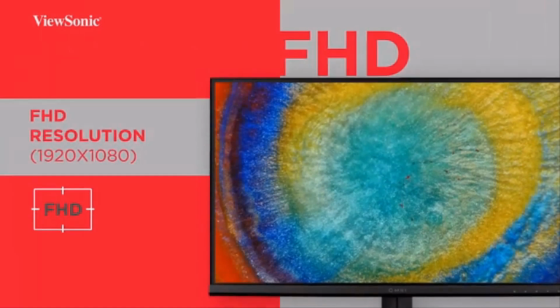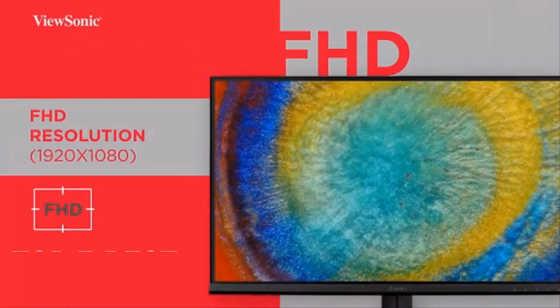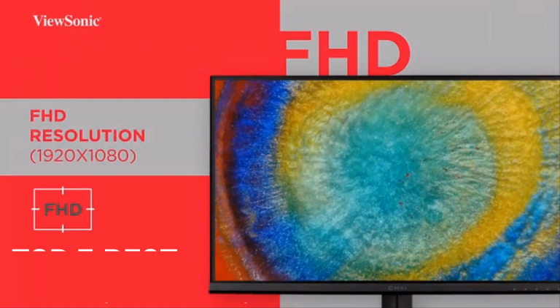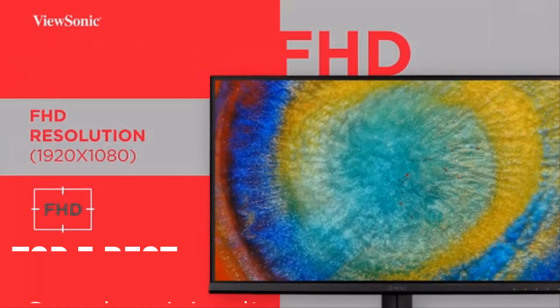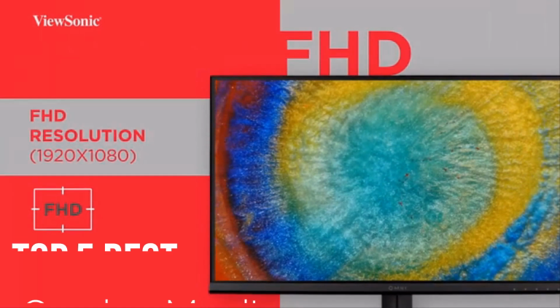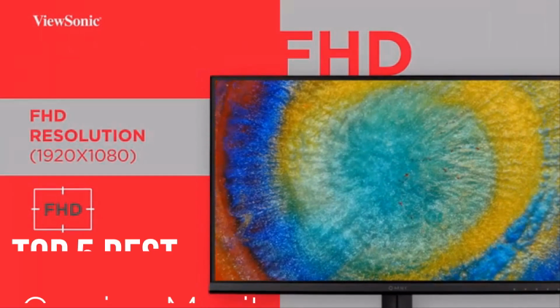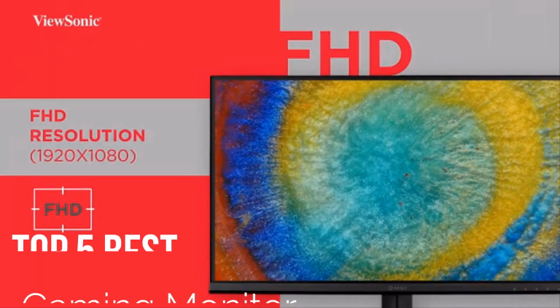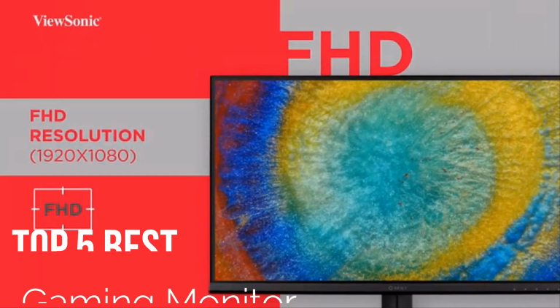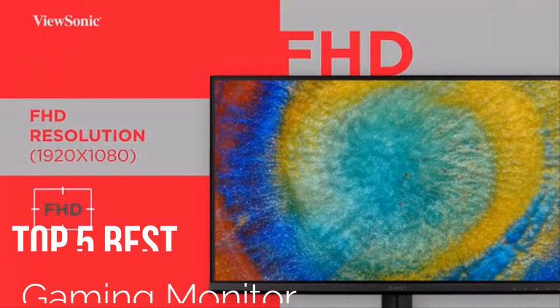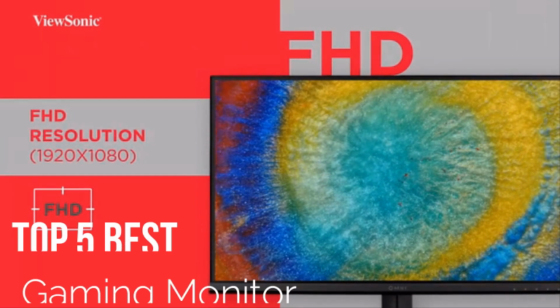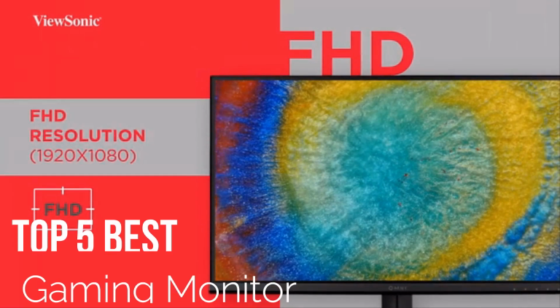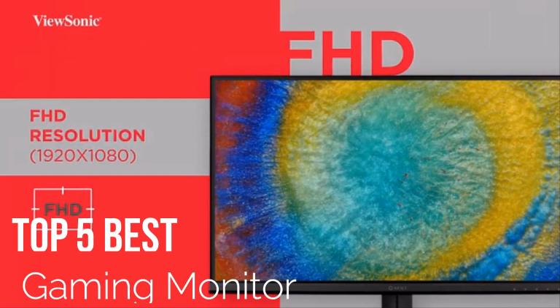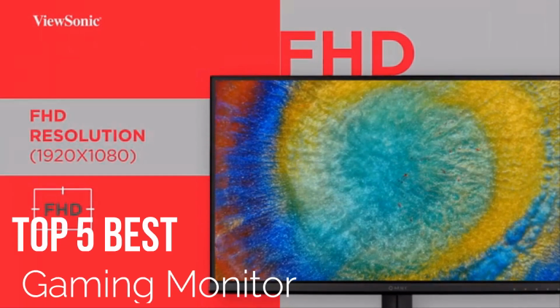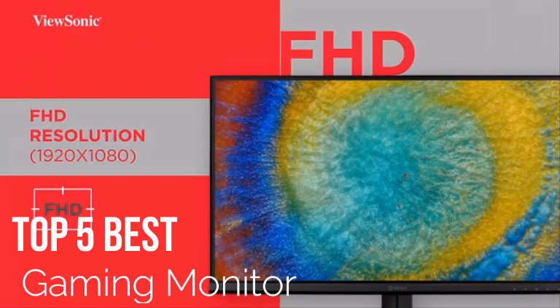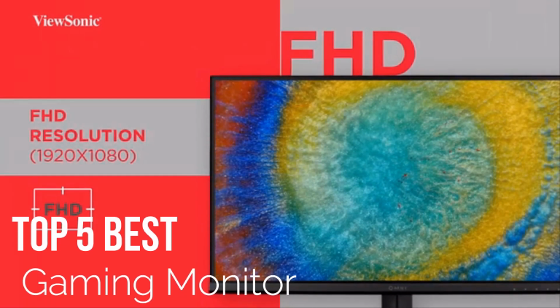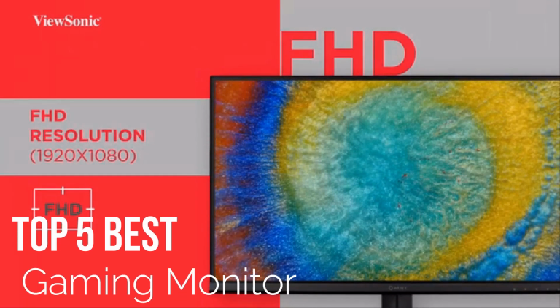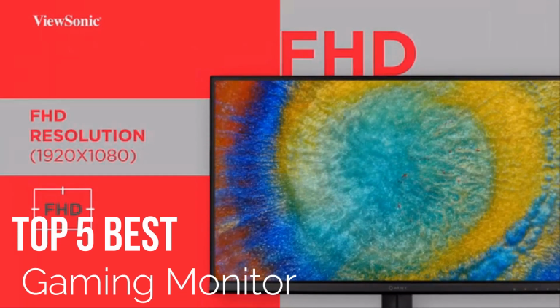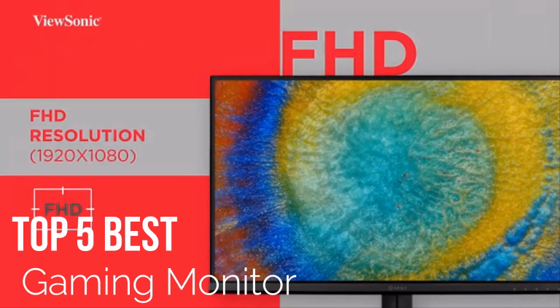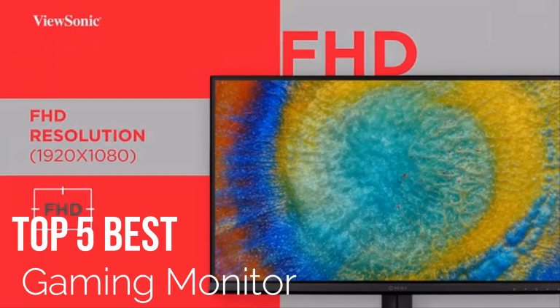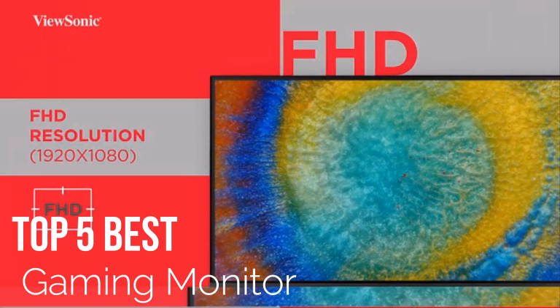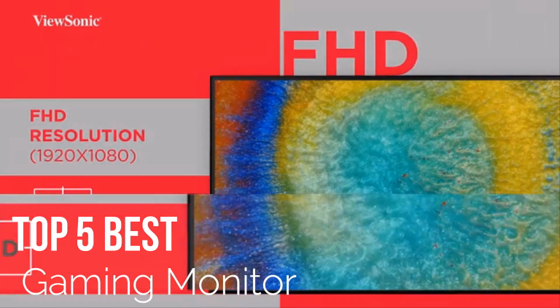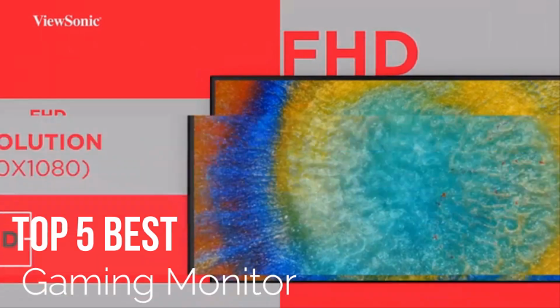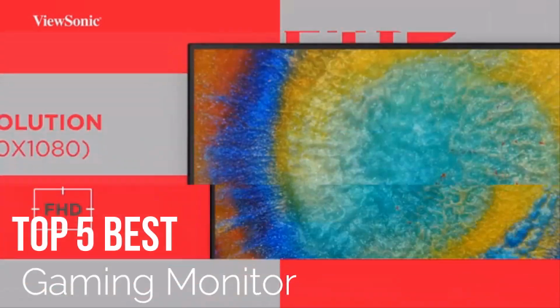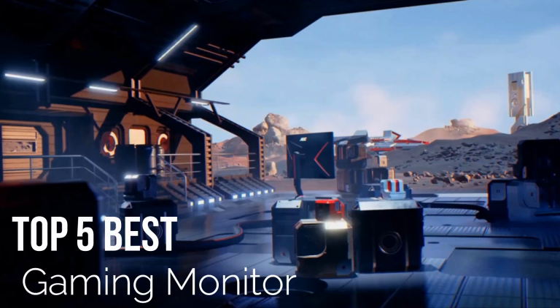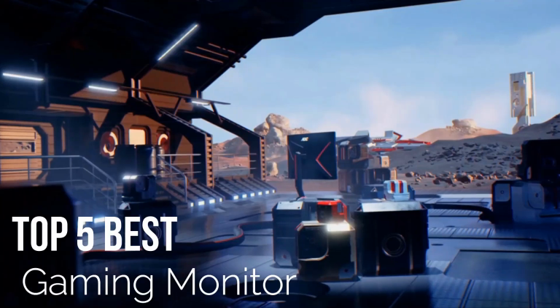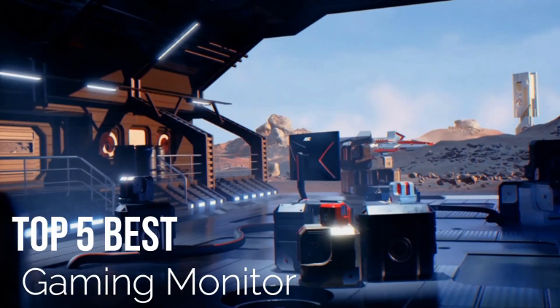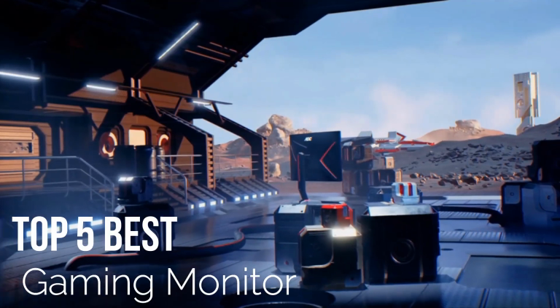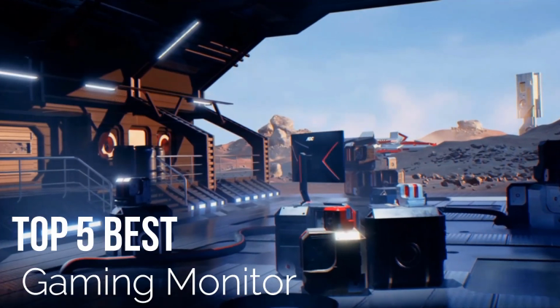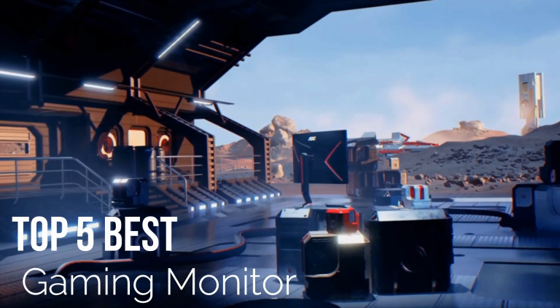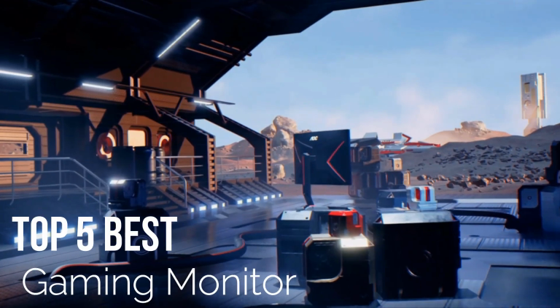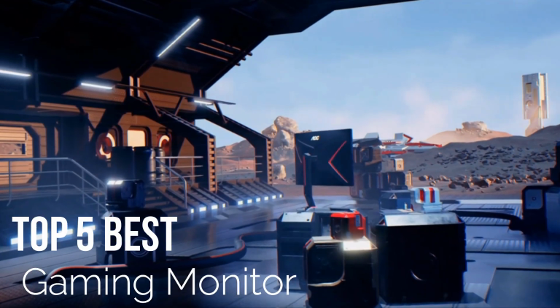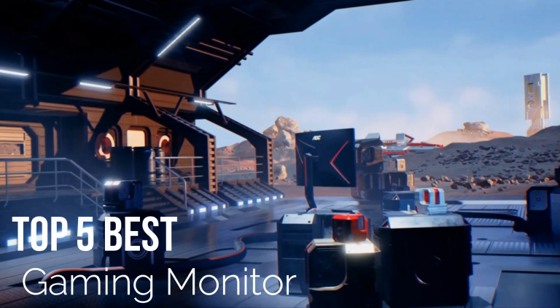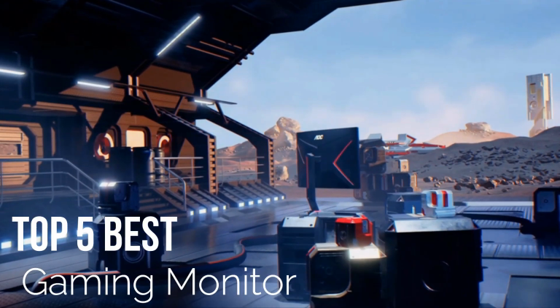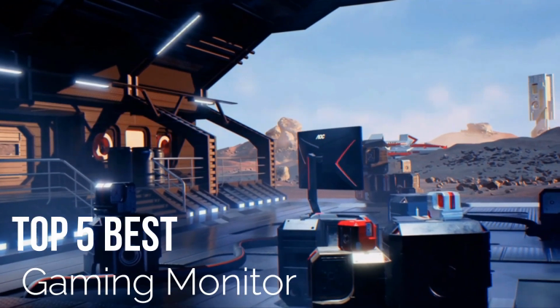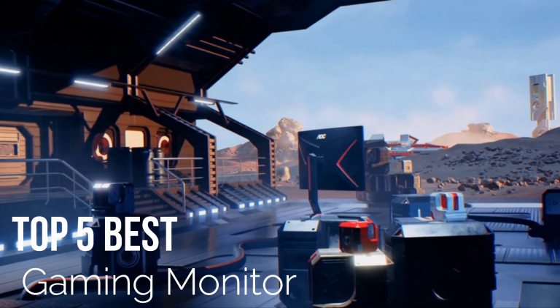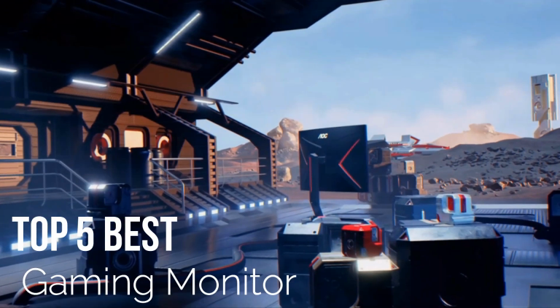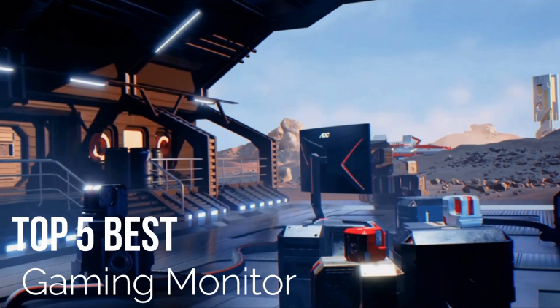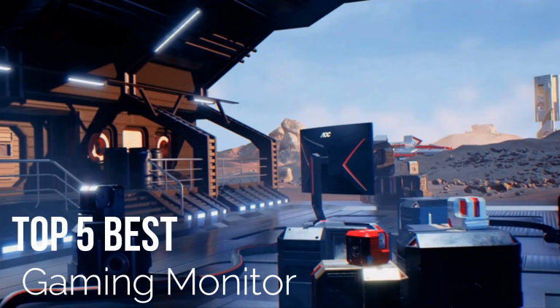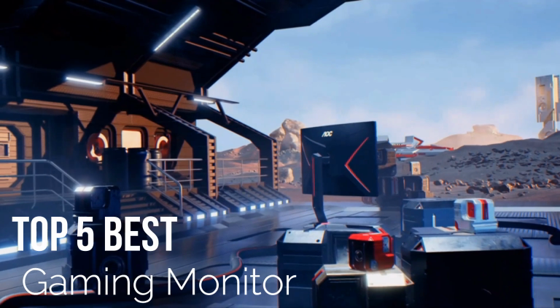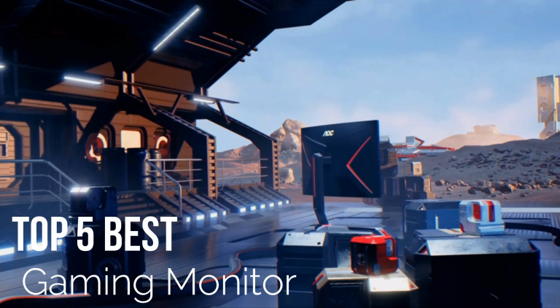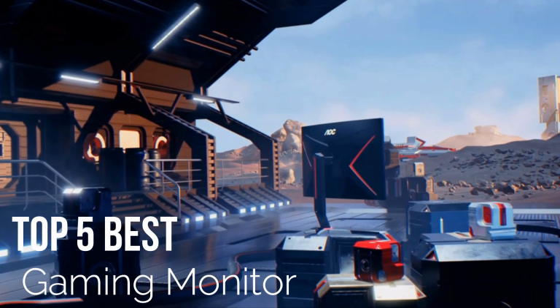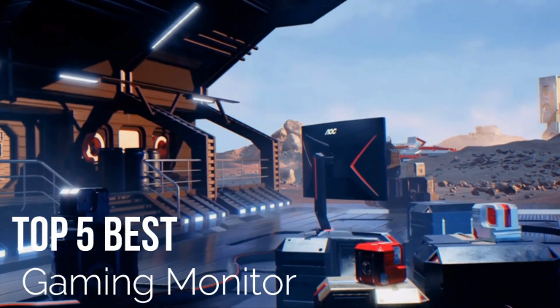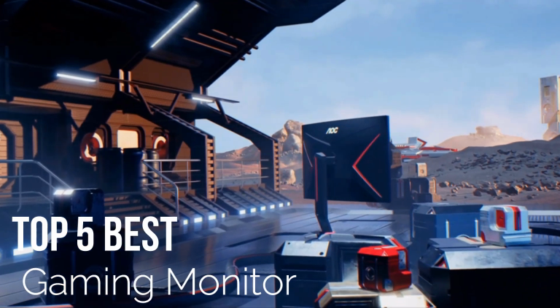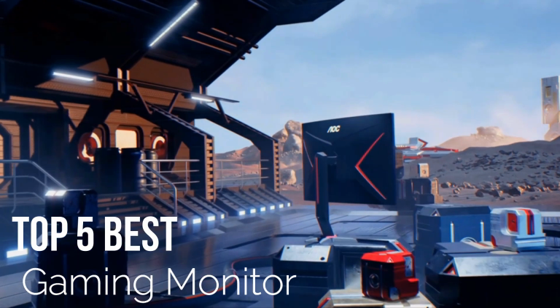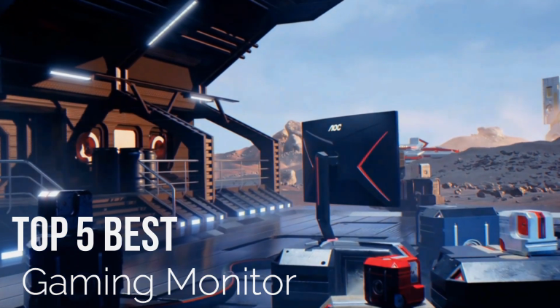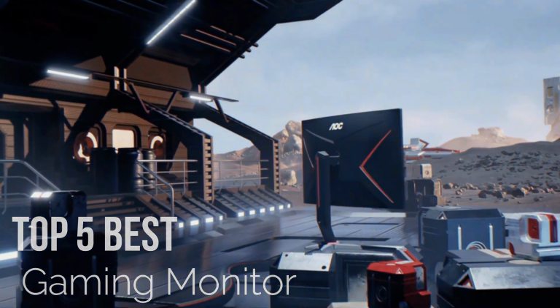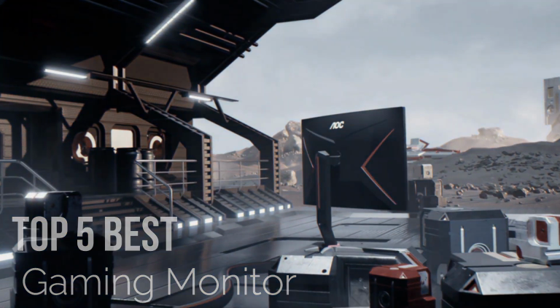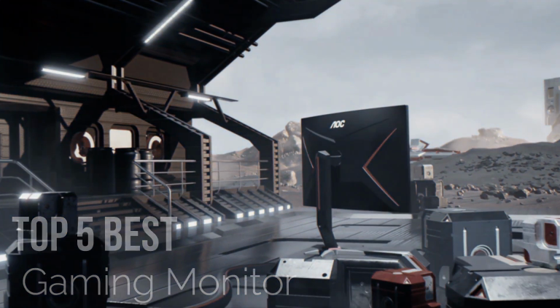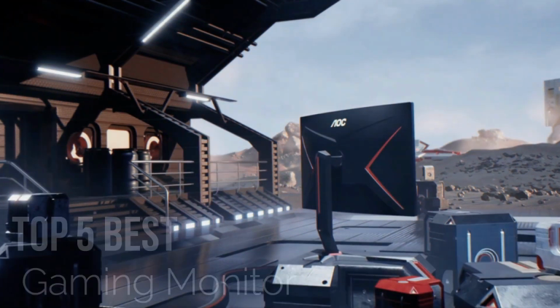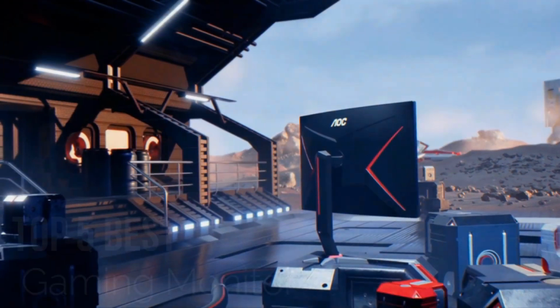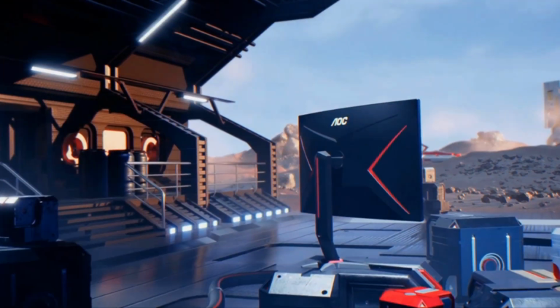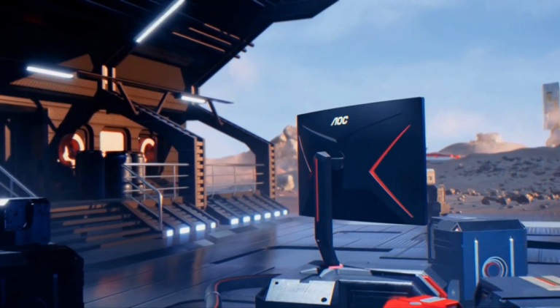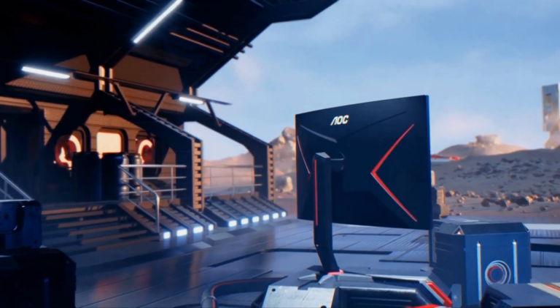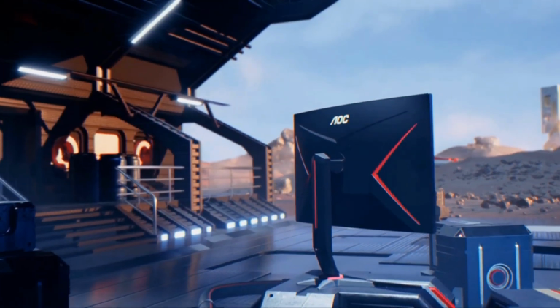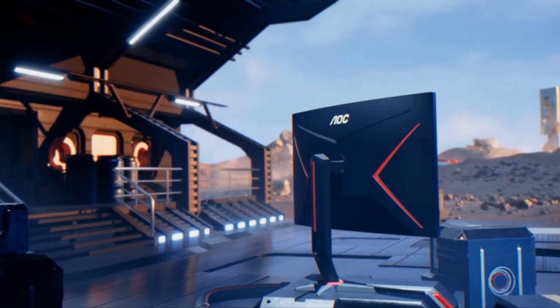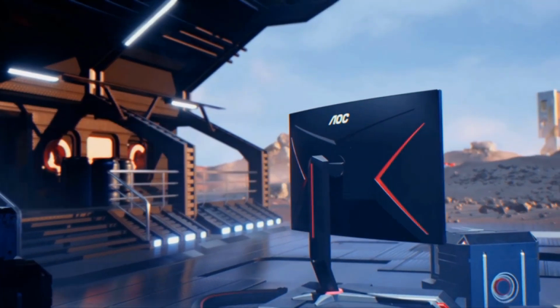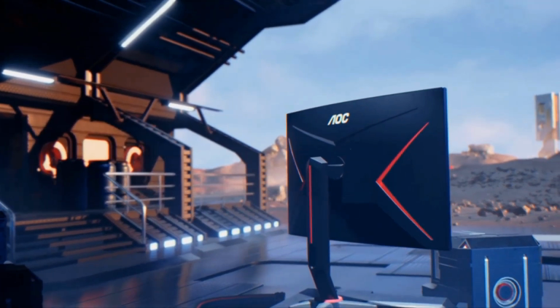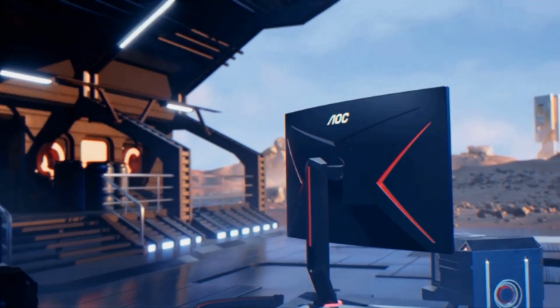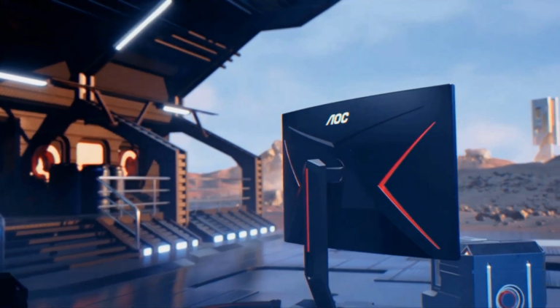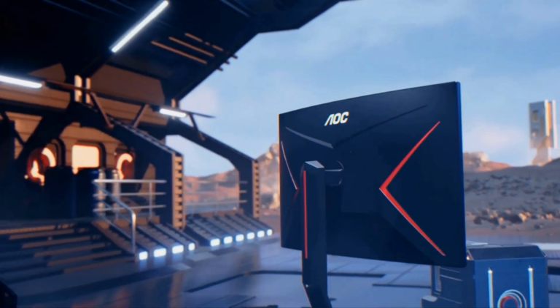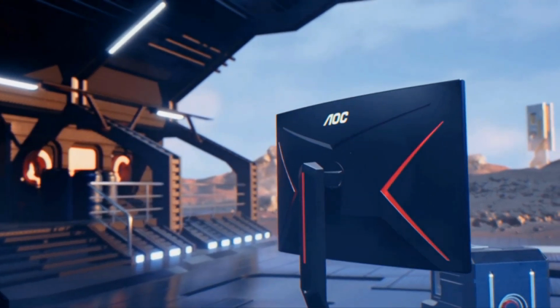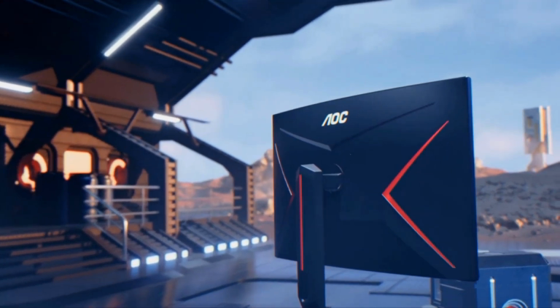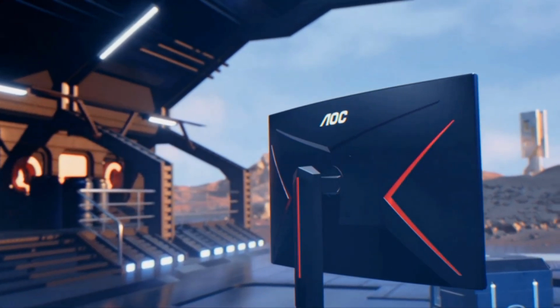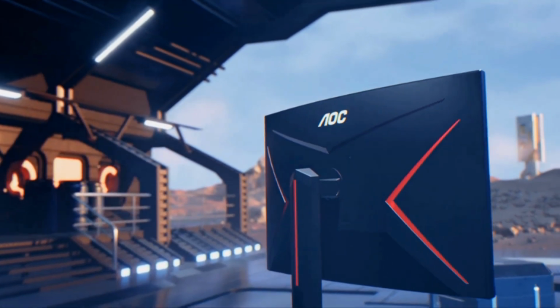Are you looking for an amazing best gaming monitor for your next DIY project? That's great, so let's begin.